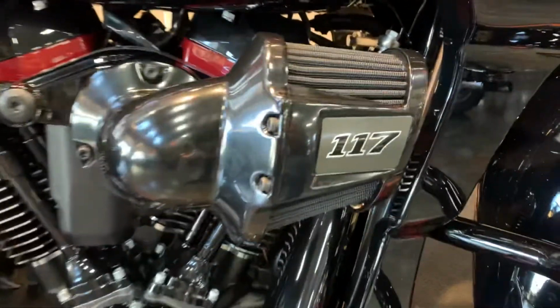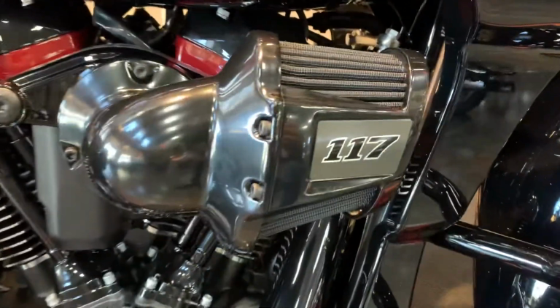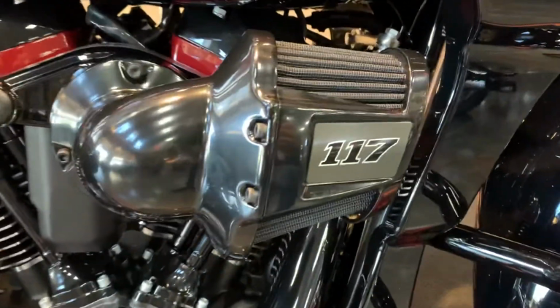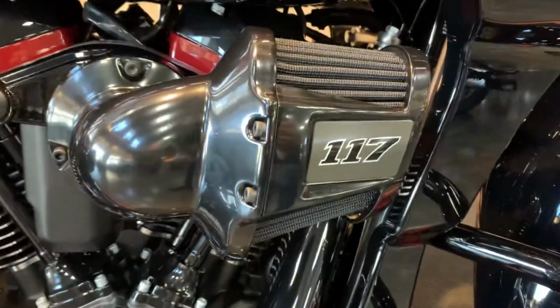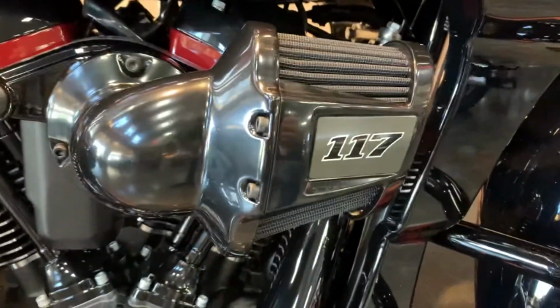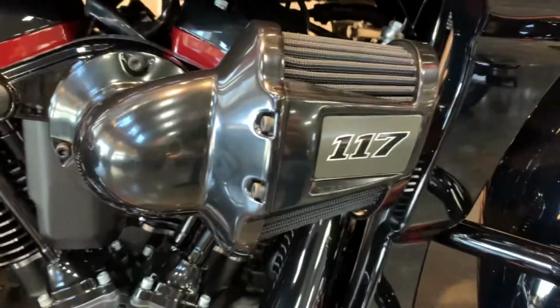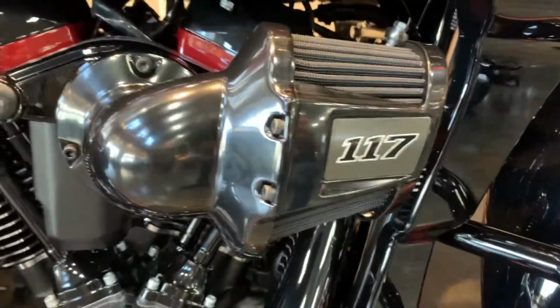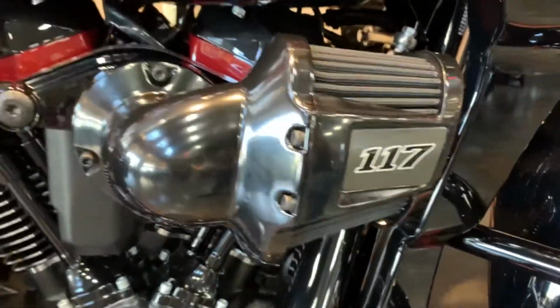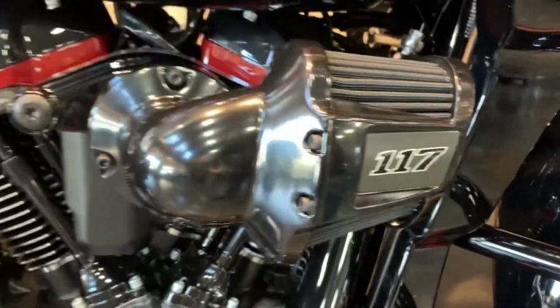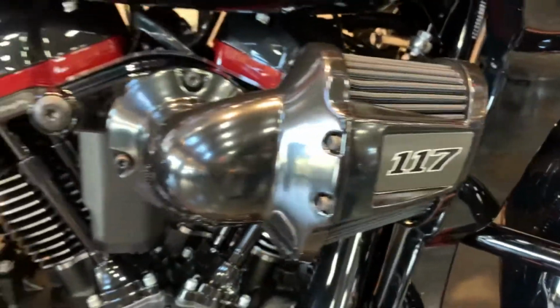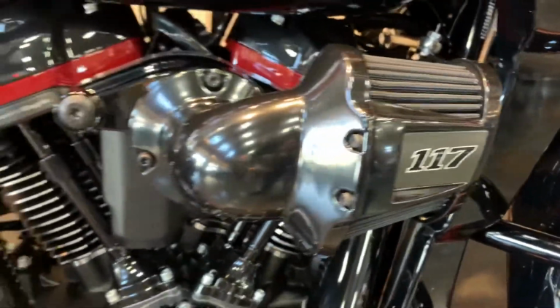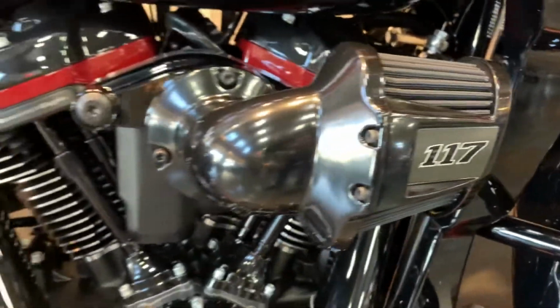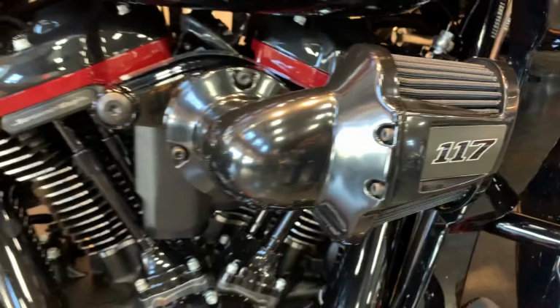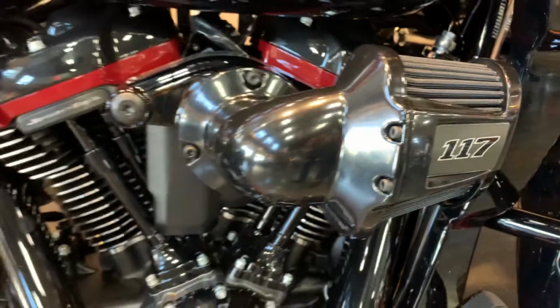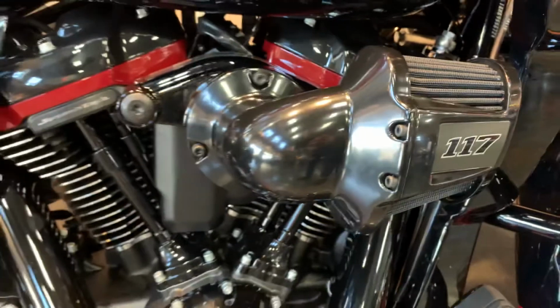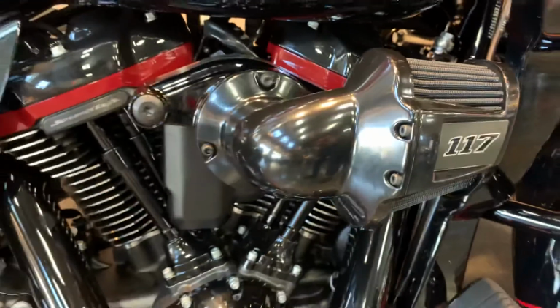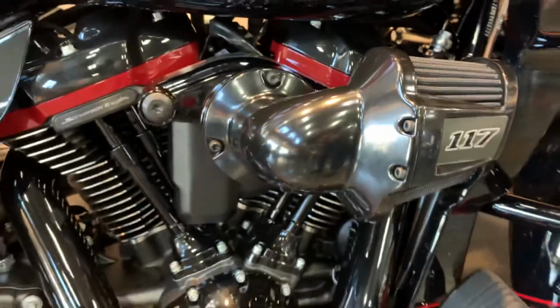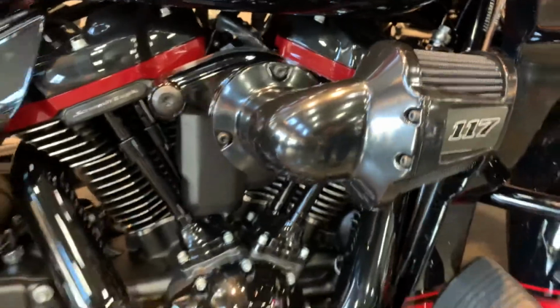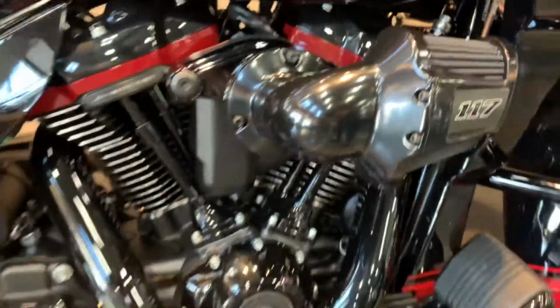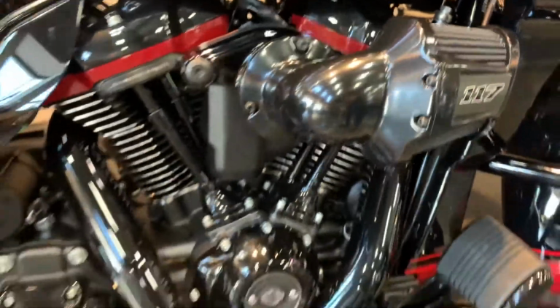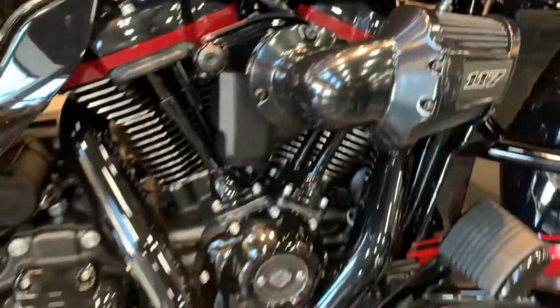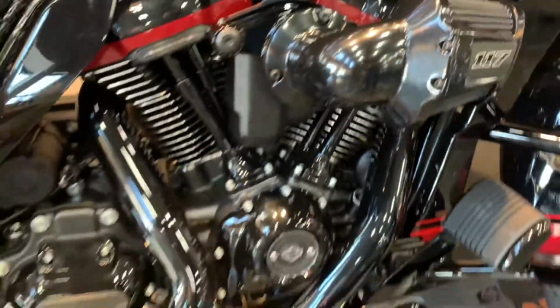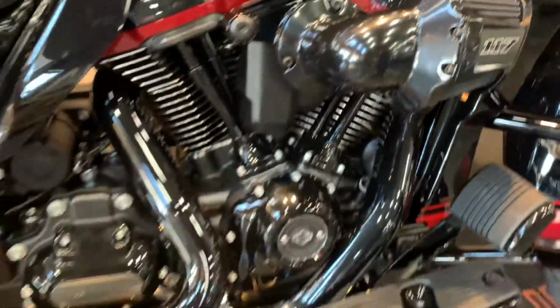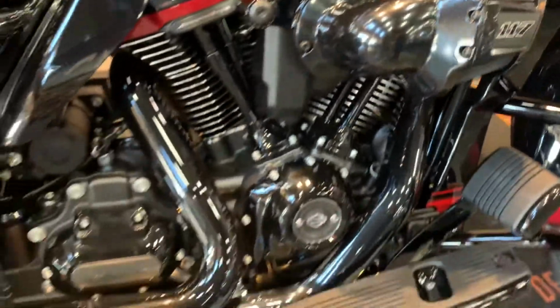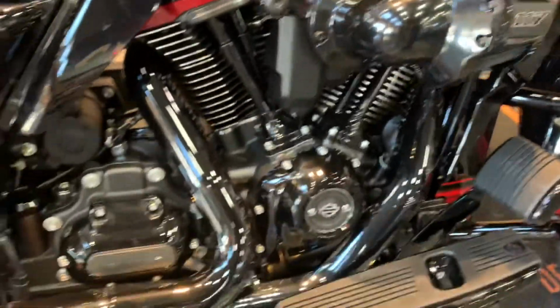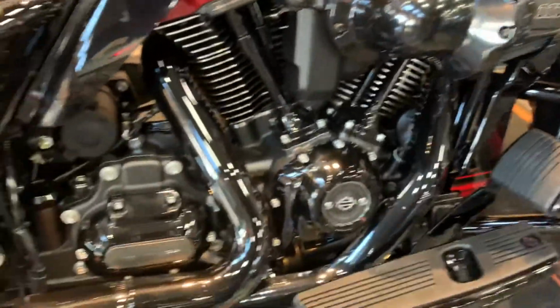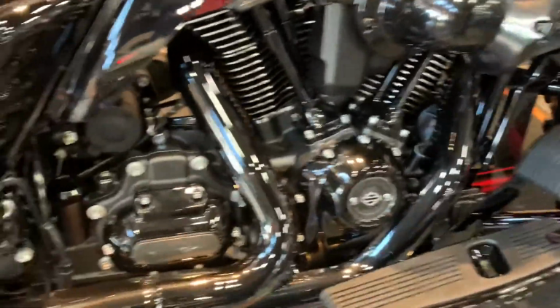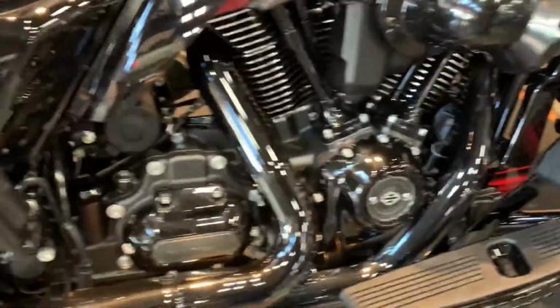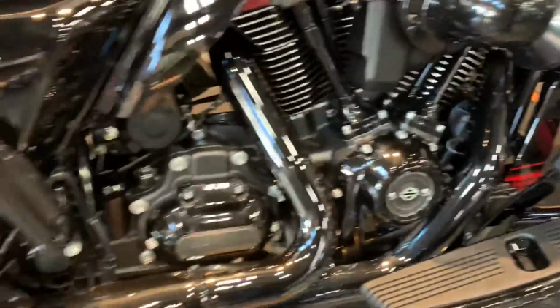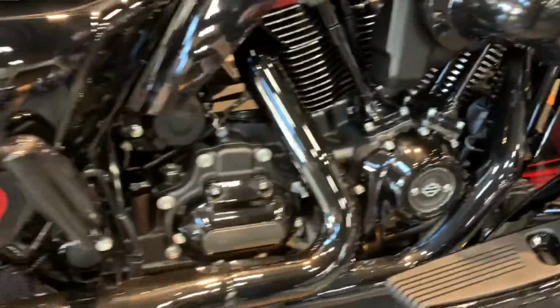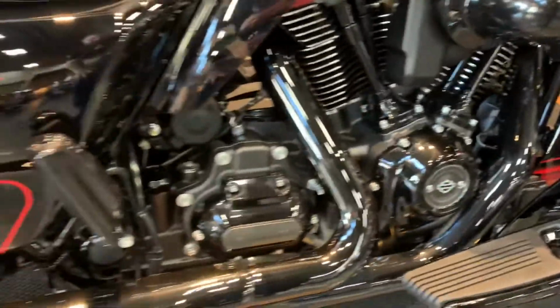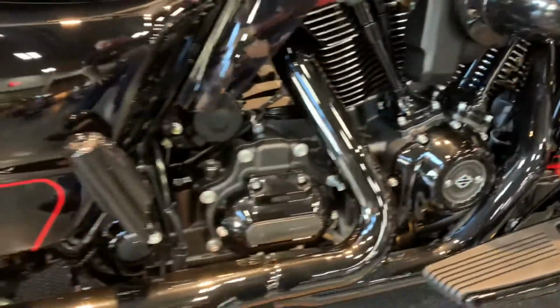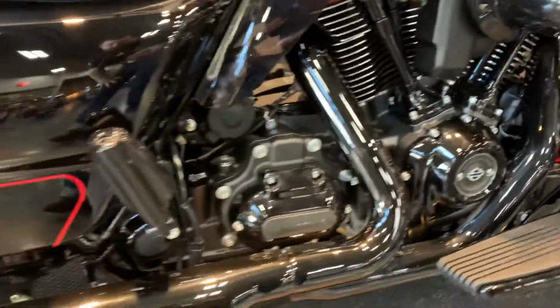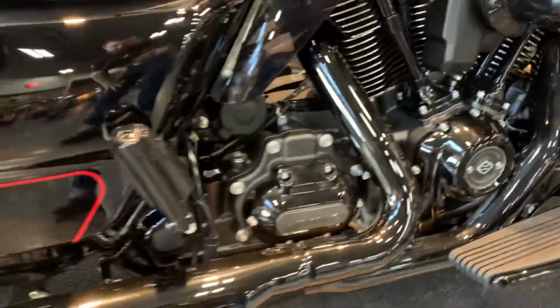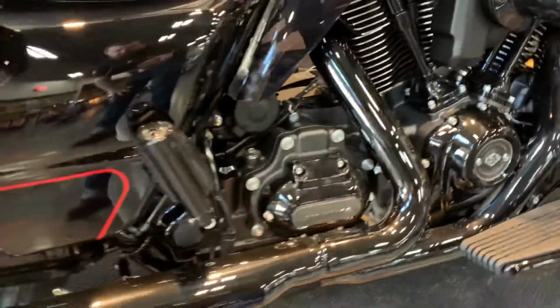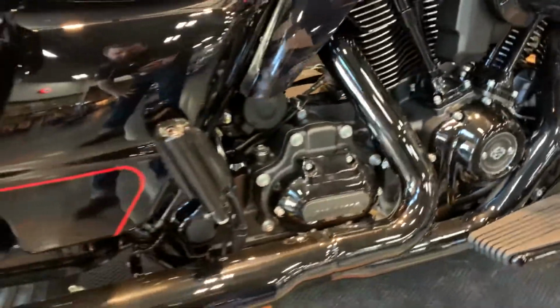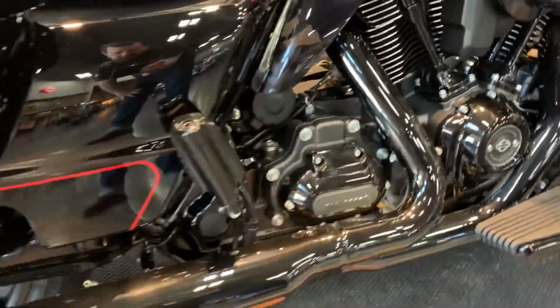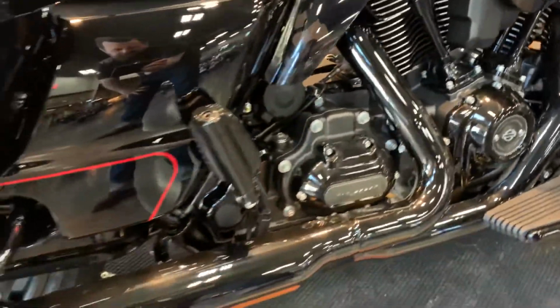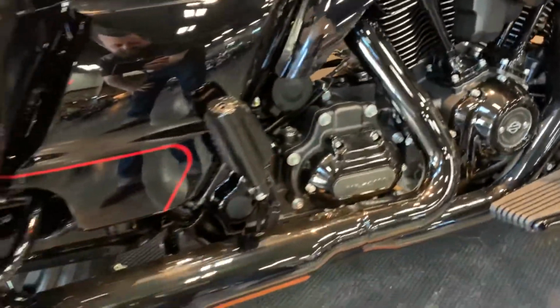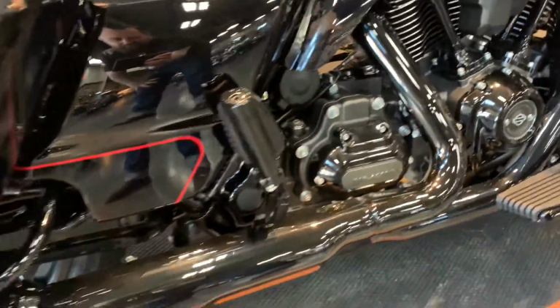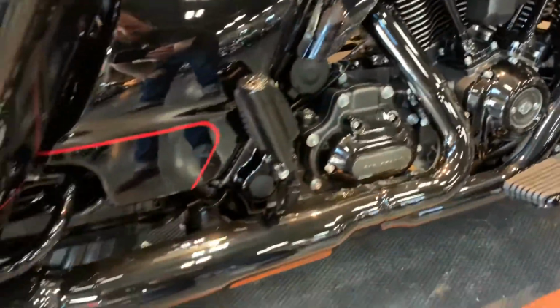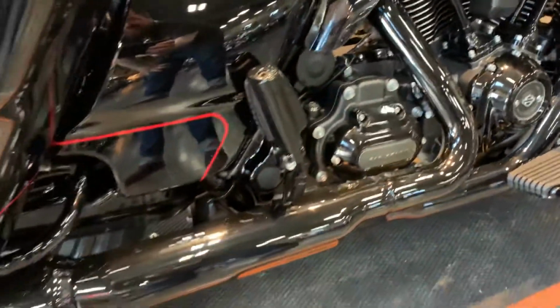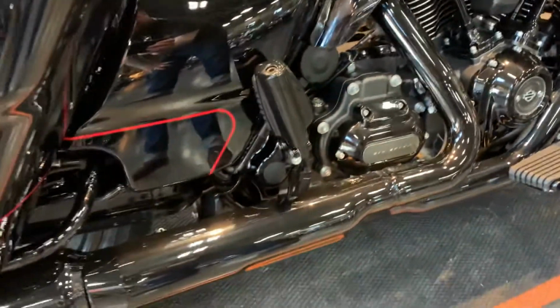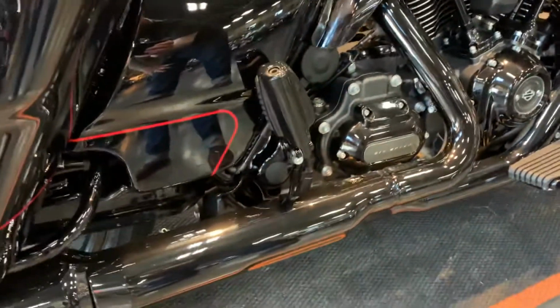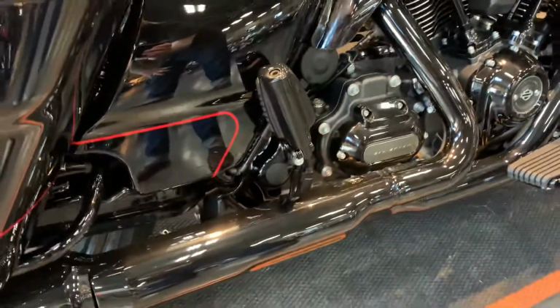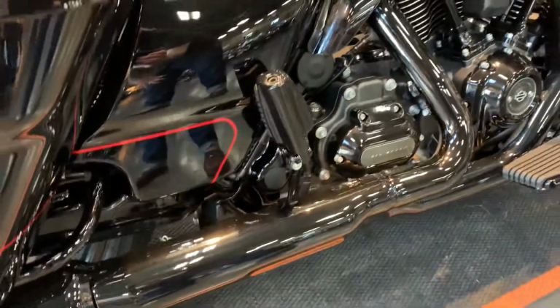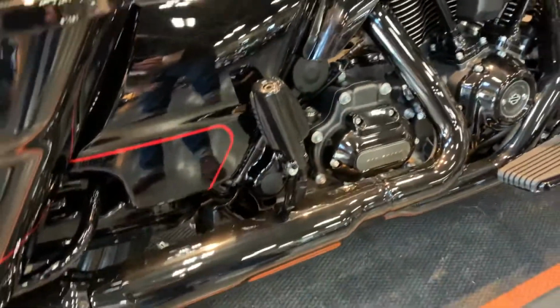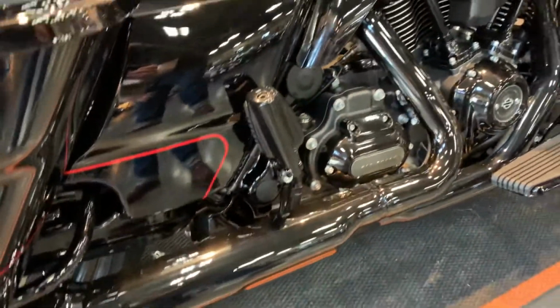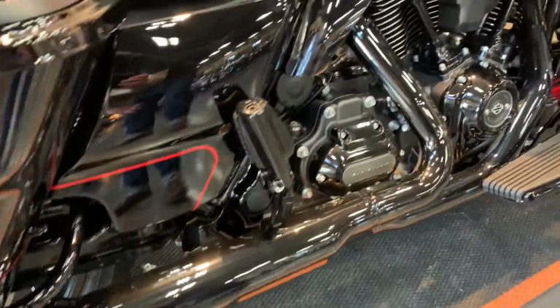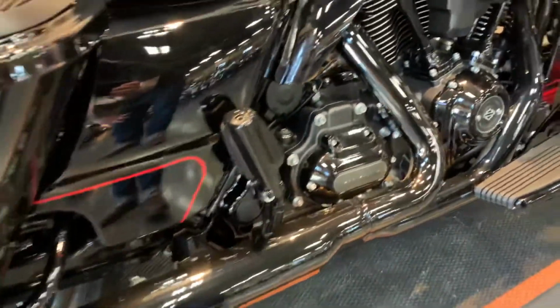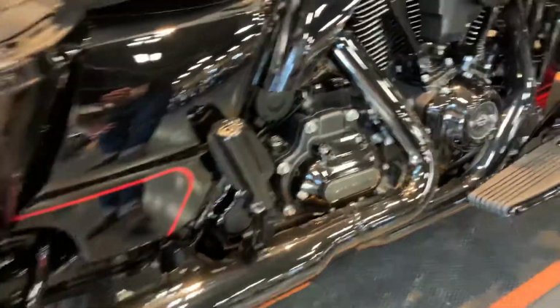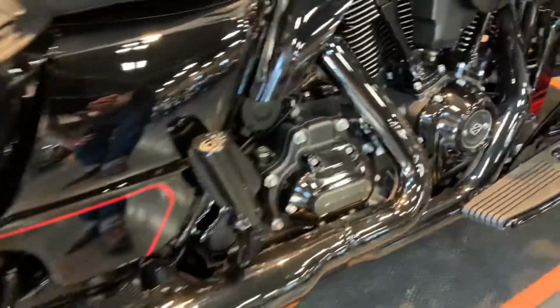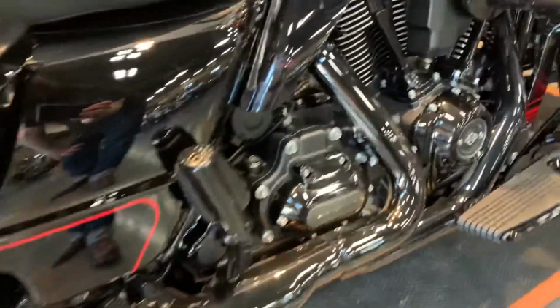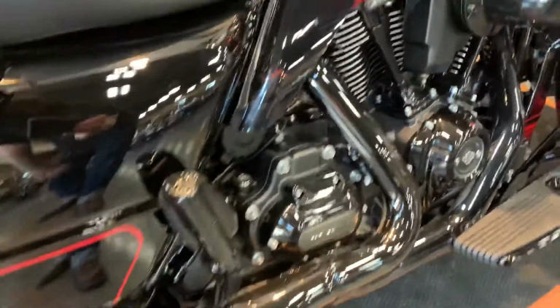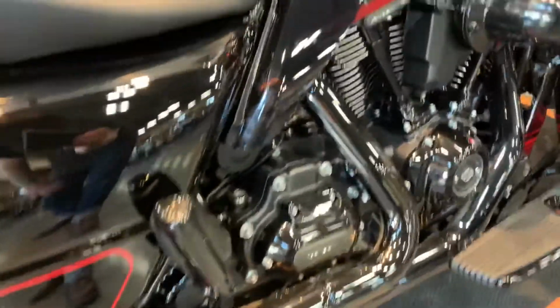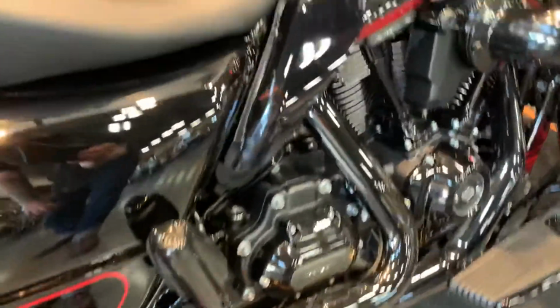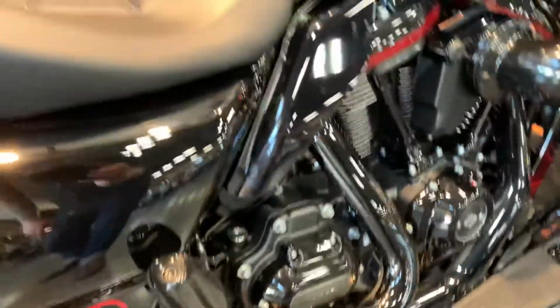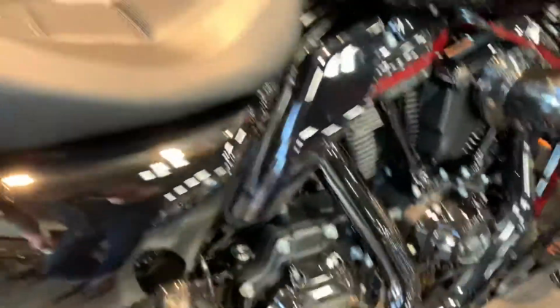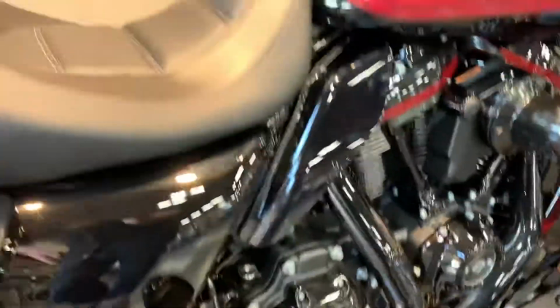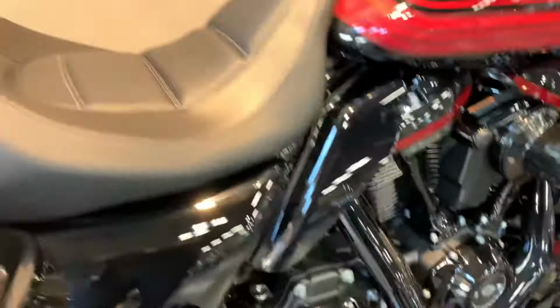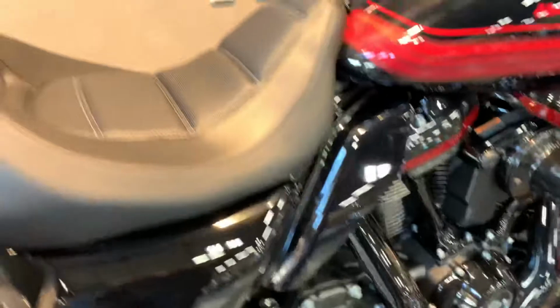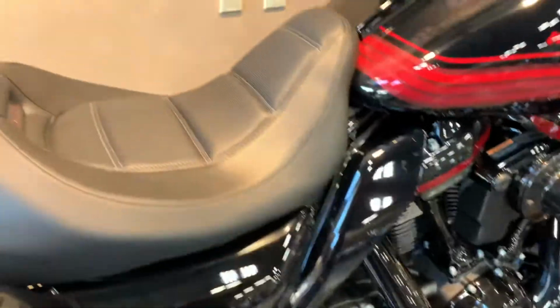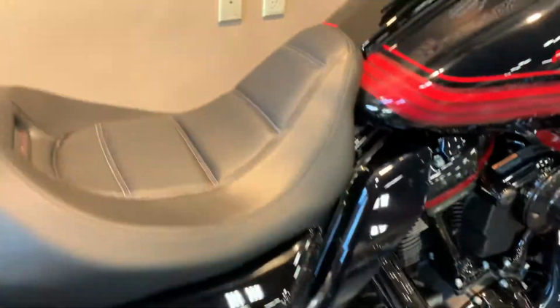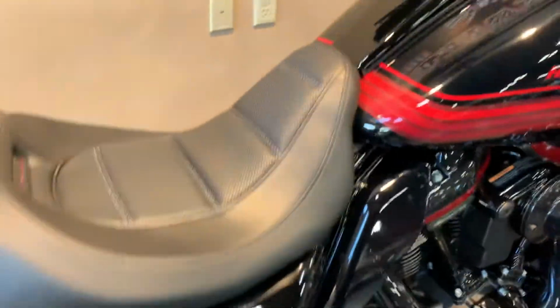117 cubic inch motor. Of course it'll have ABS security, cruise control, and a 6-speed transmission.